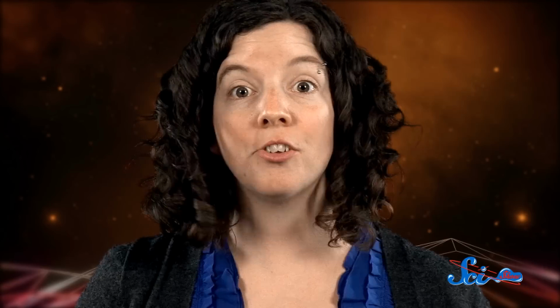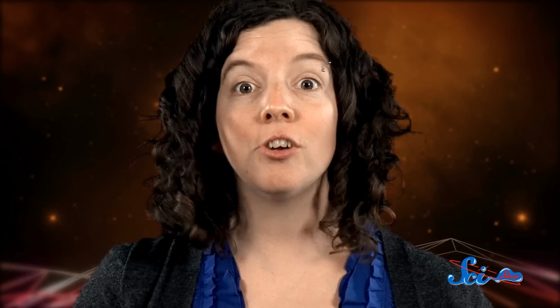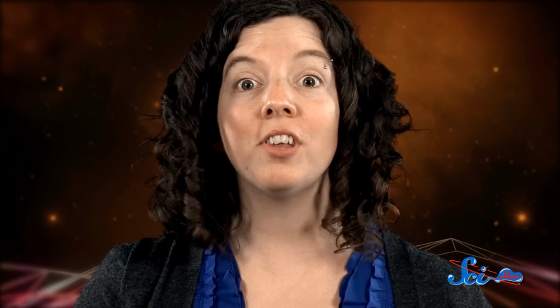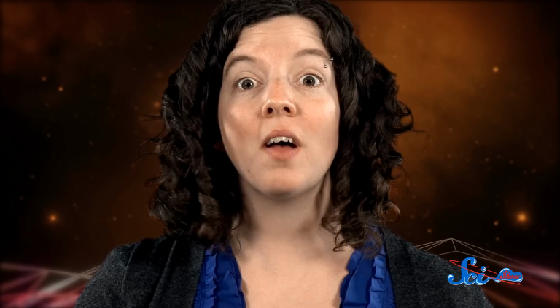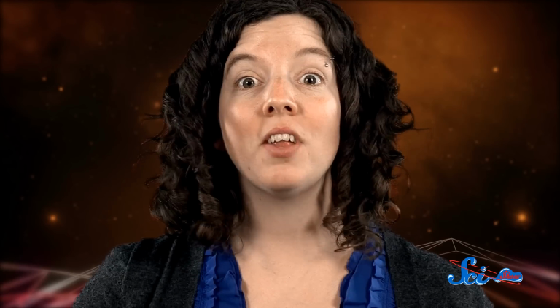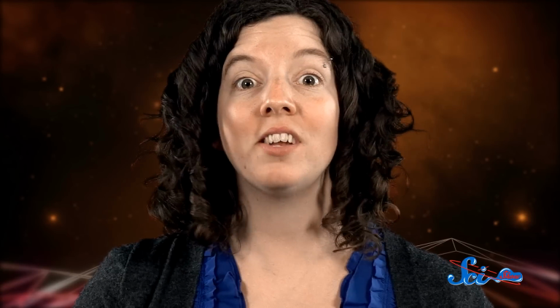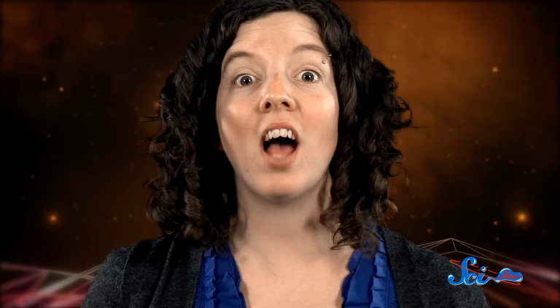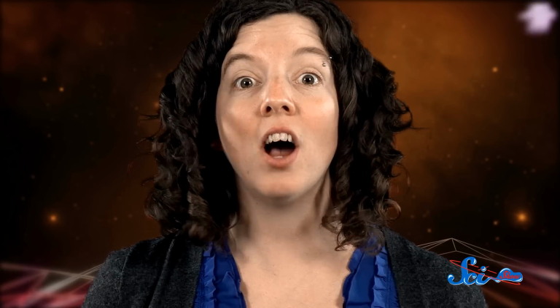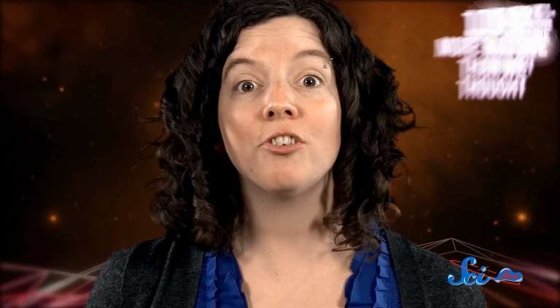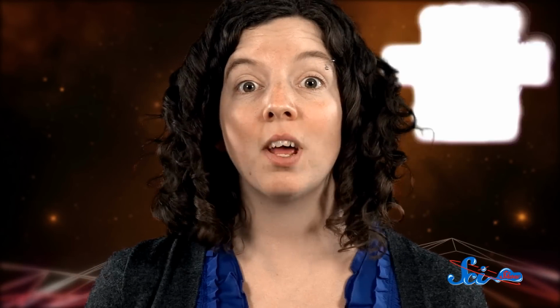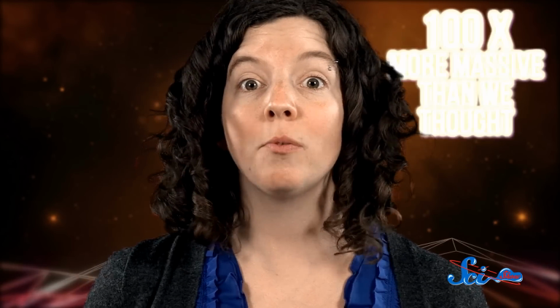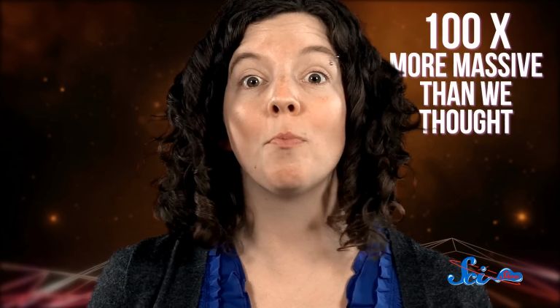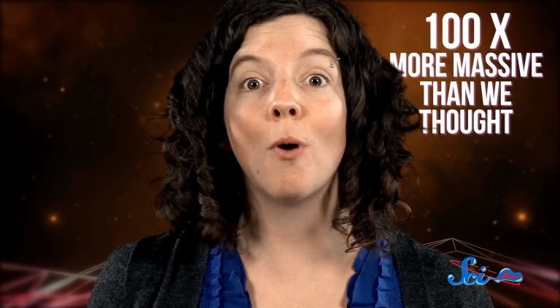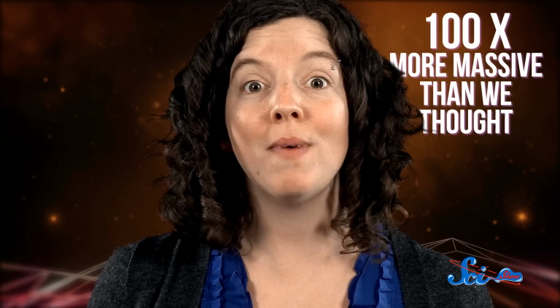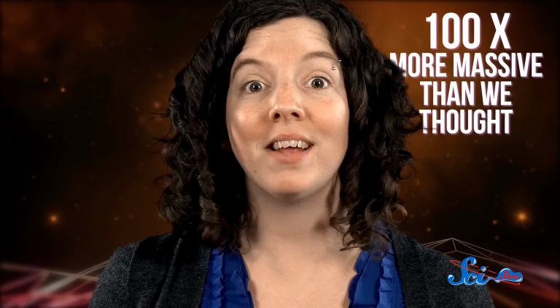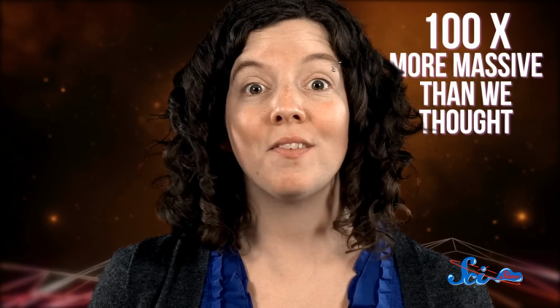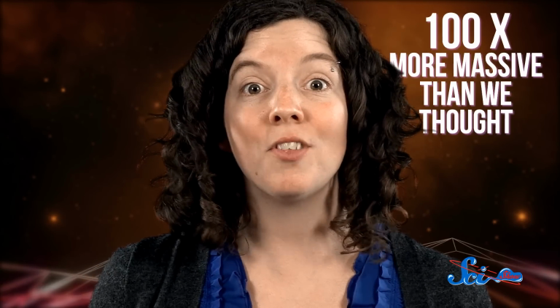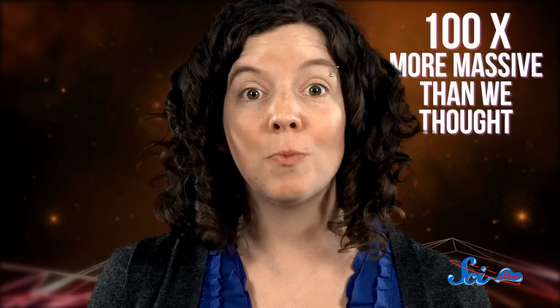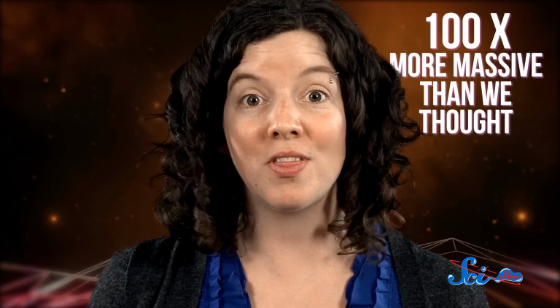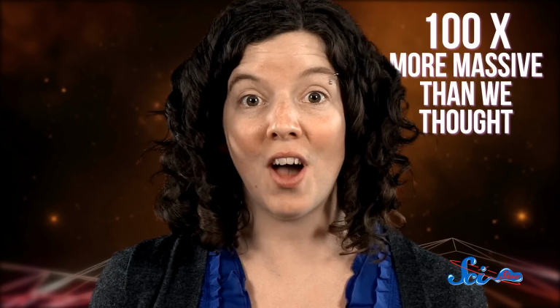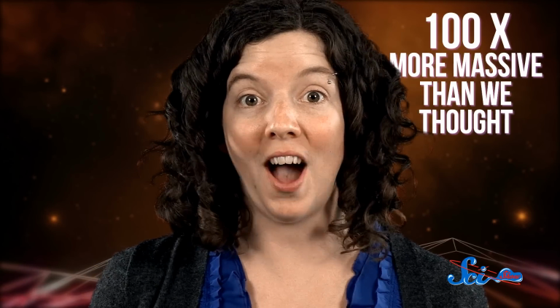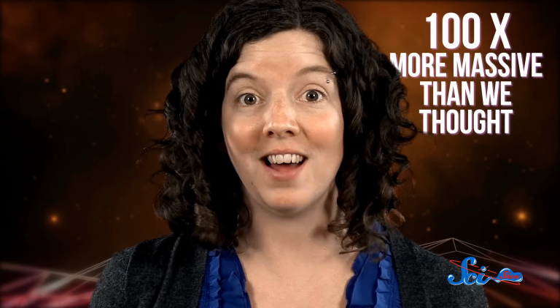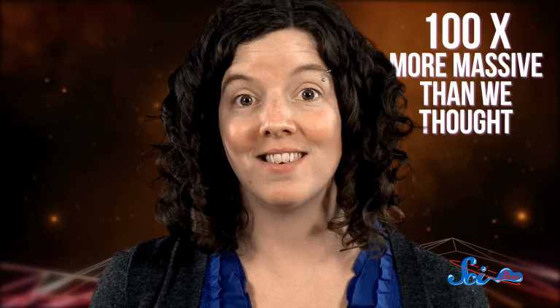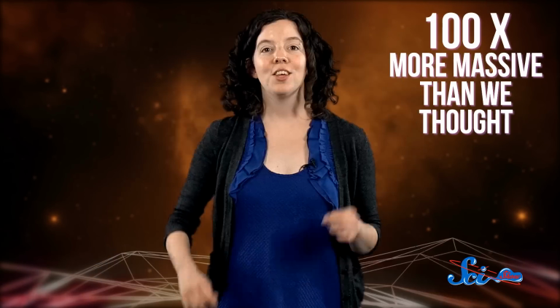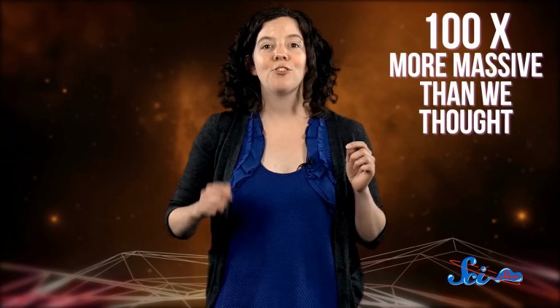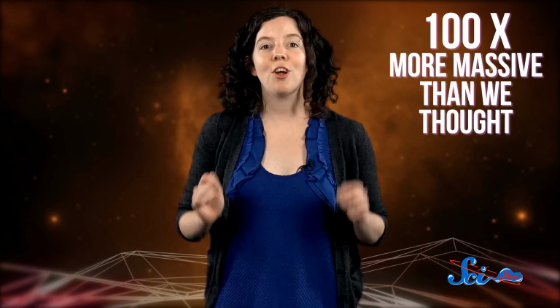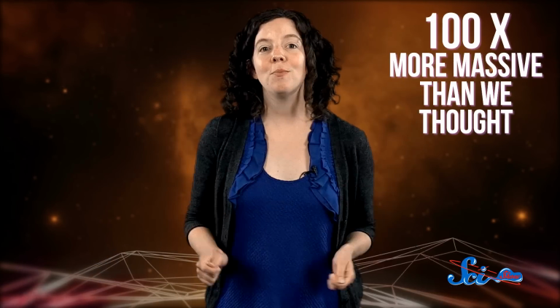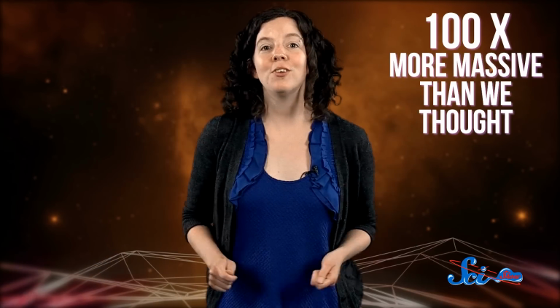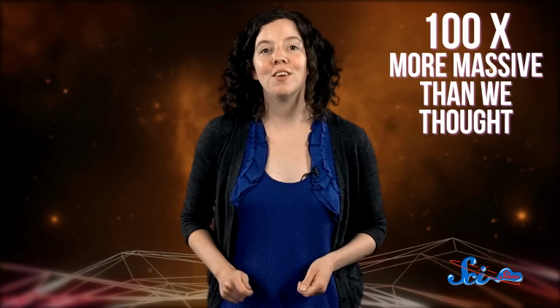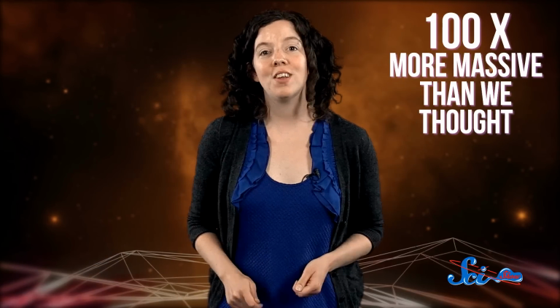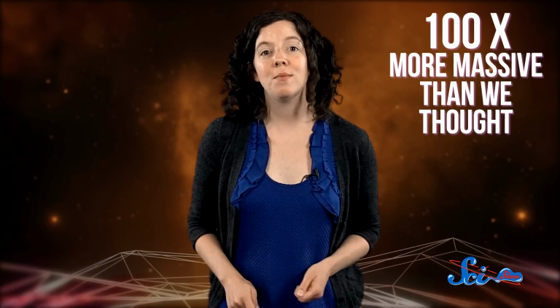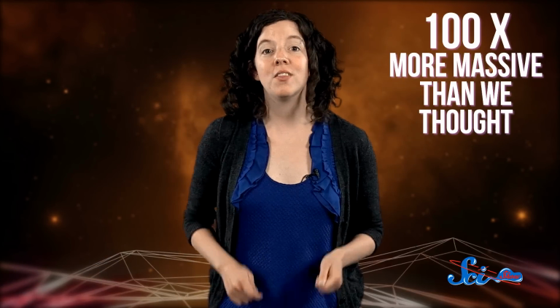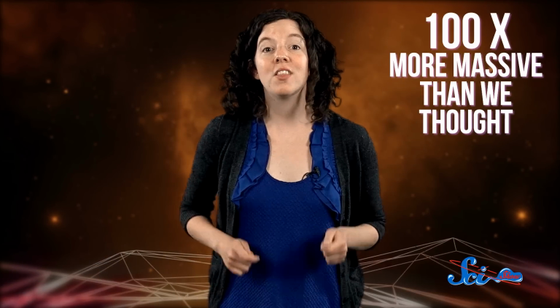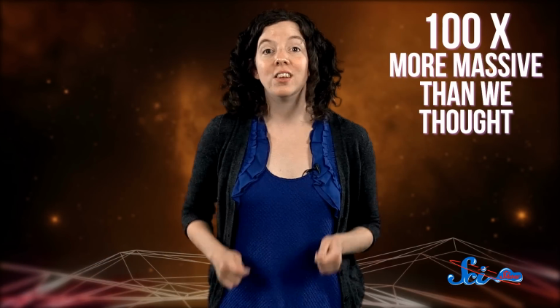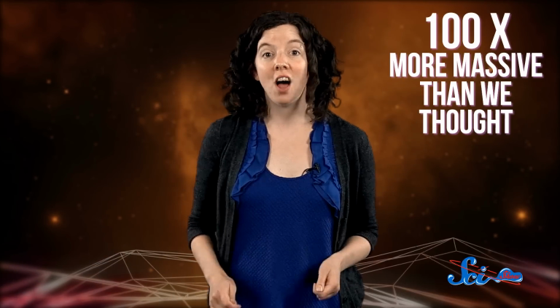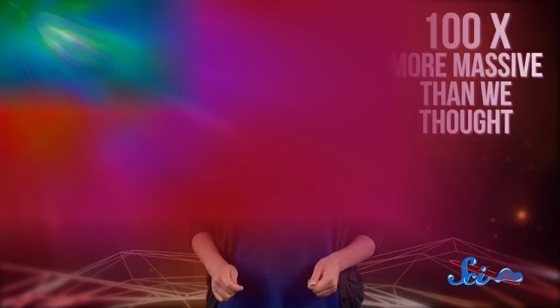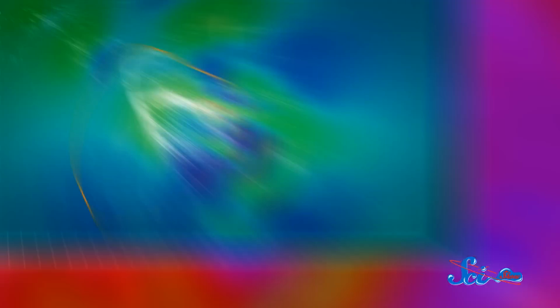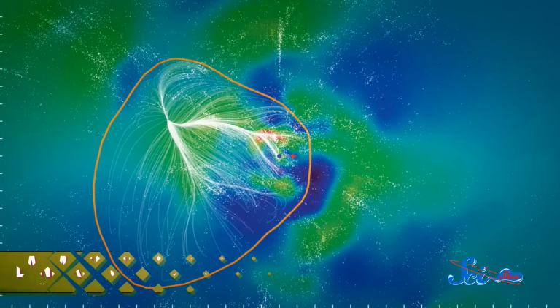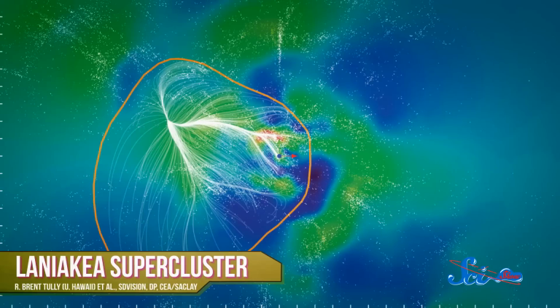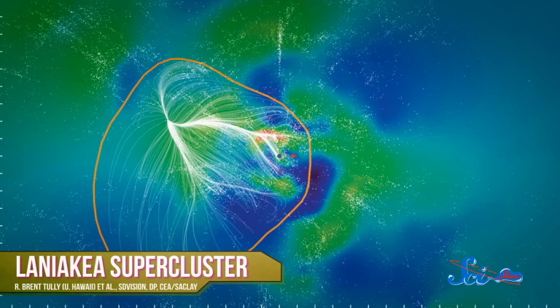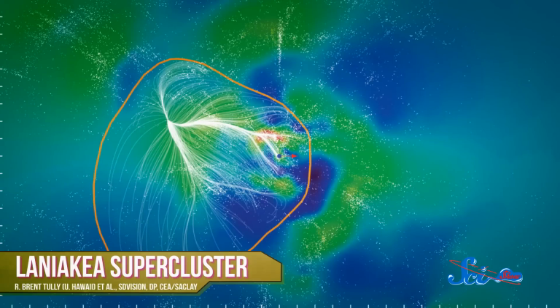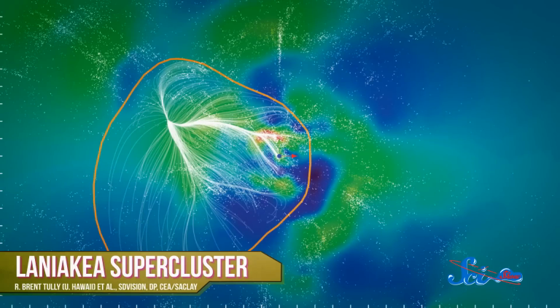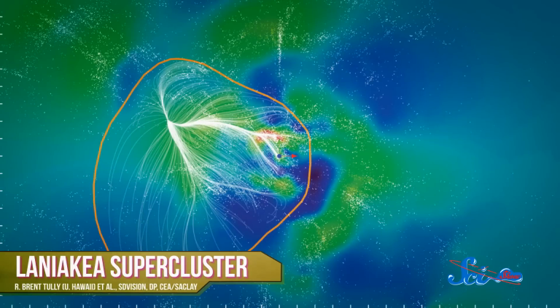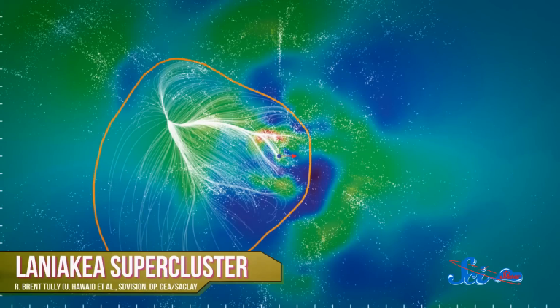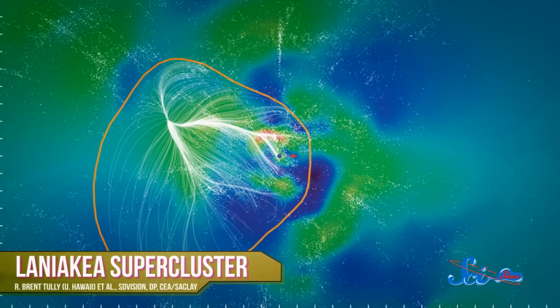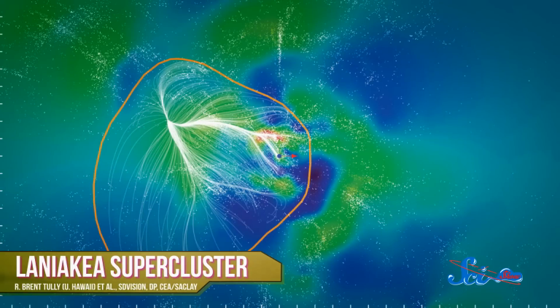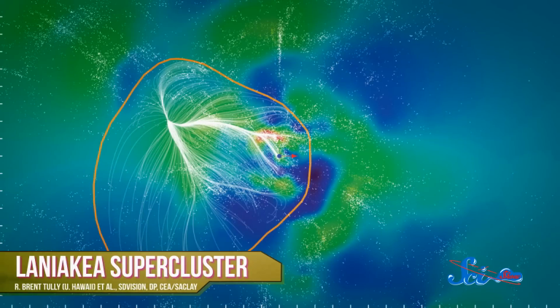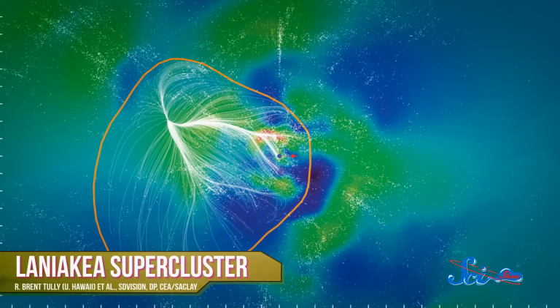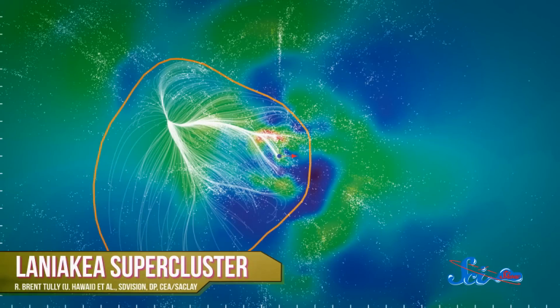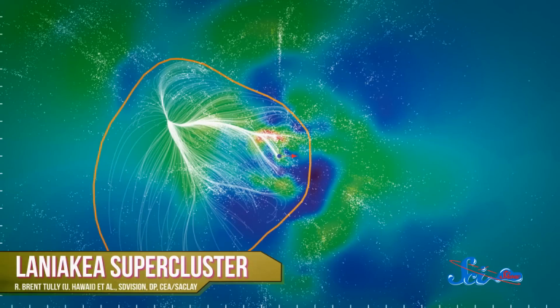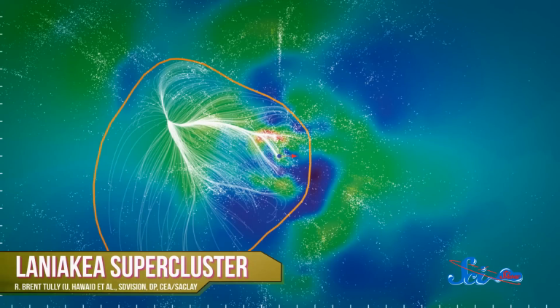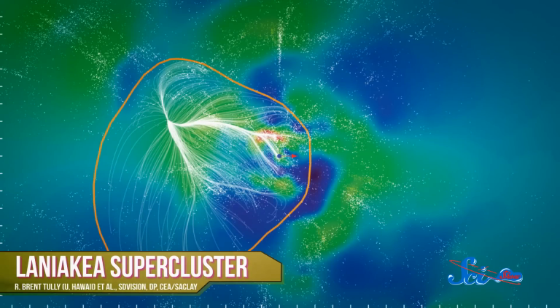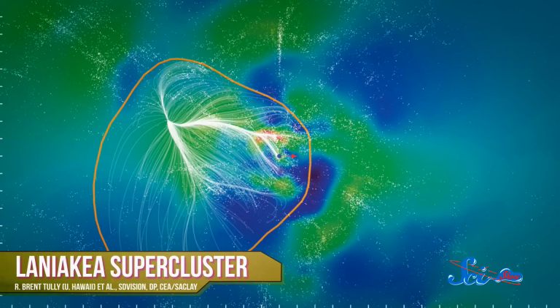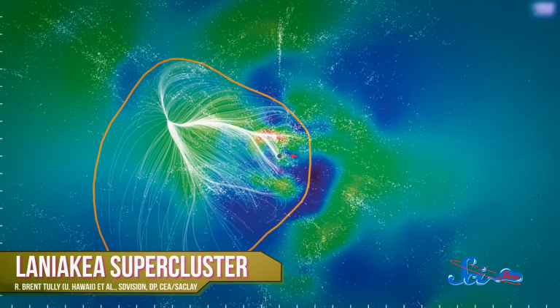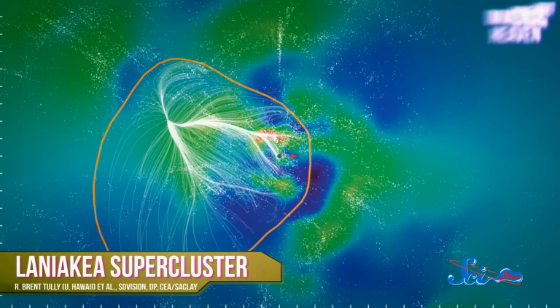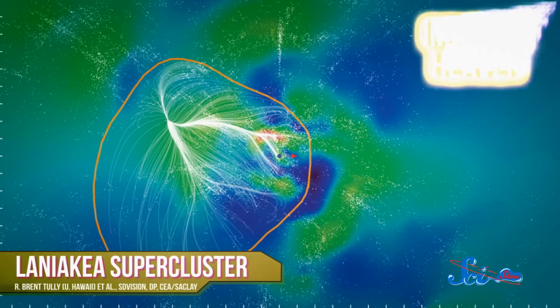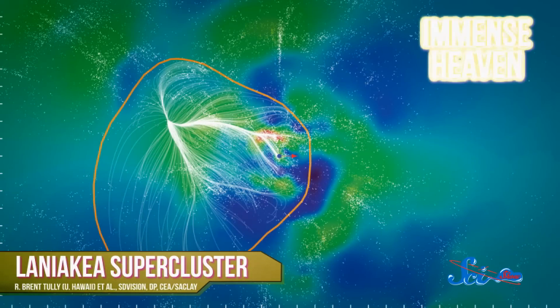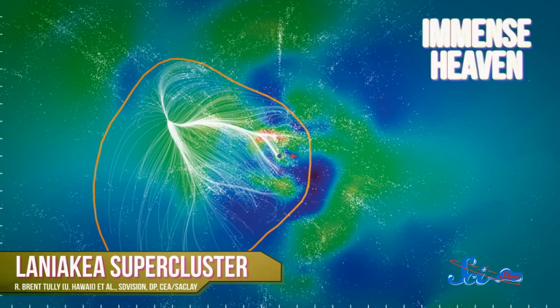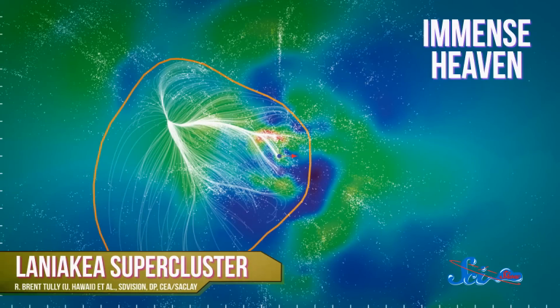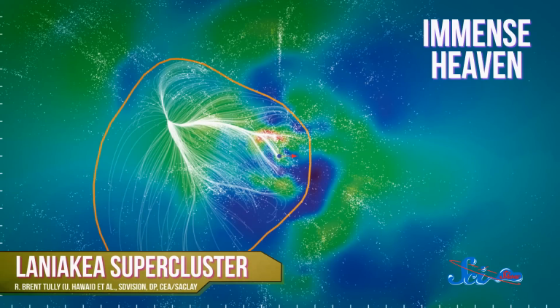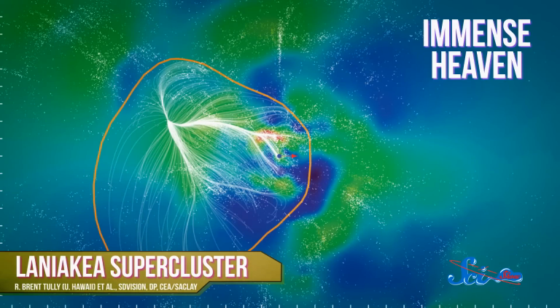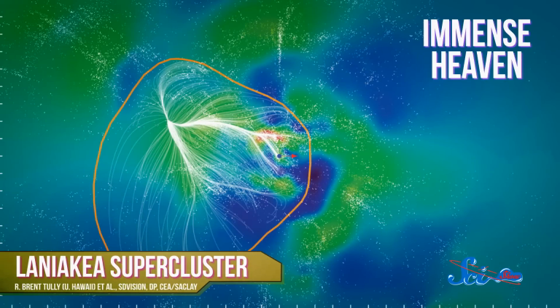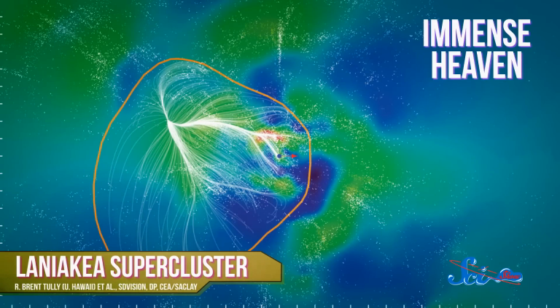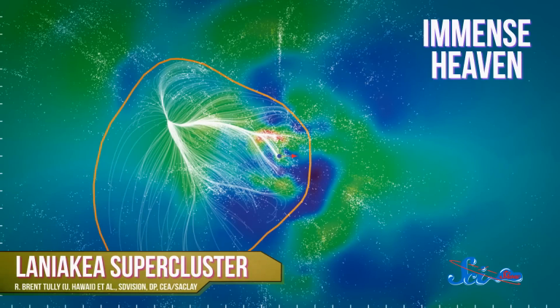And it turns out that it's a hundred times more massive than we thought! The astronomers have named it the Laniakea Supercluster, meaning "immense heaven" in Hawaiian.